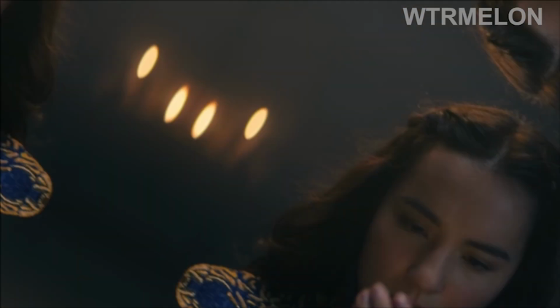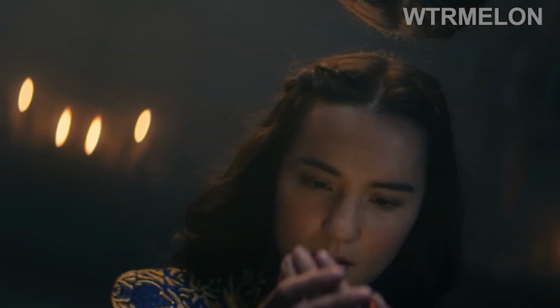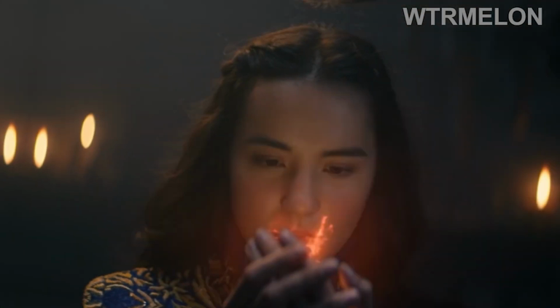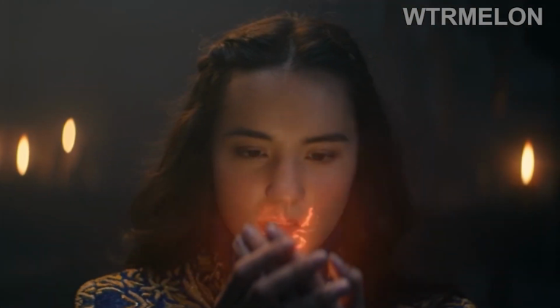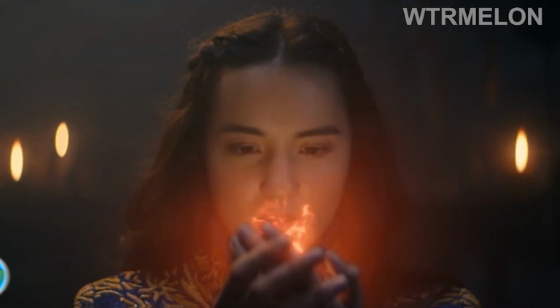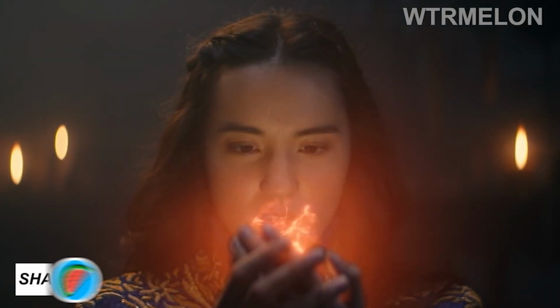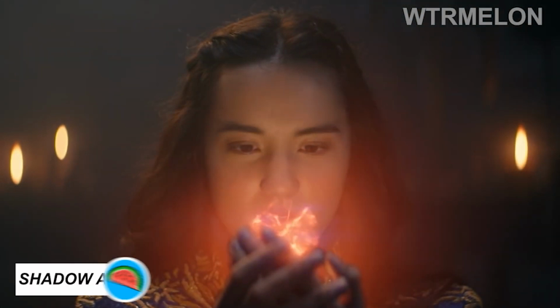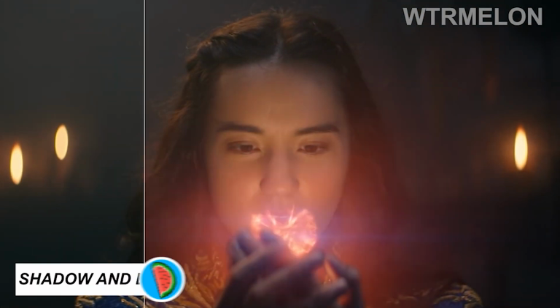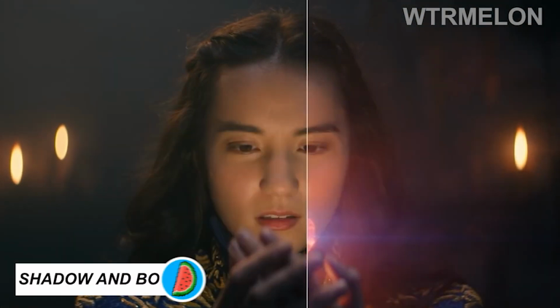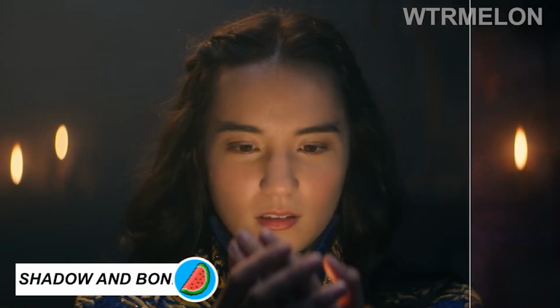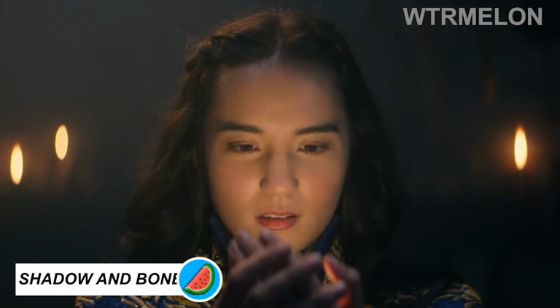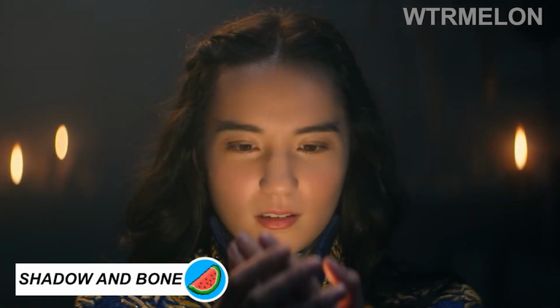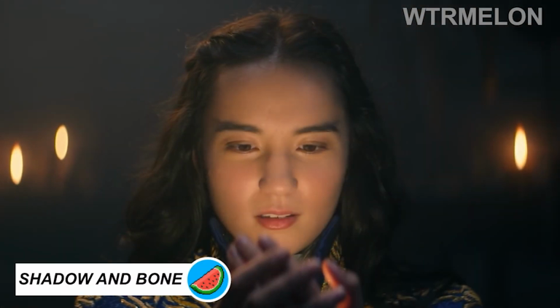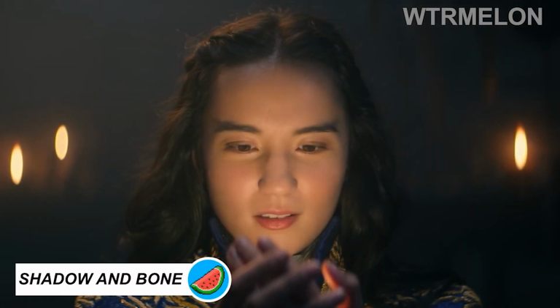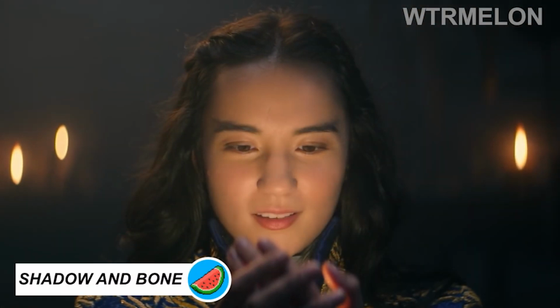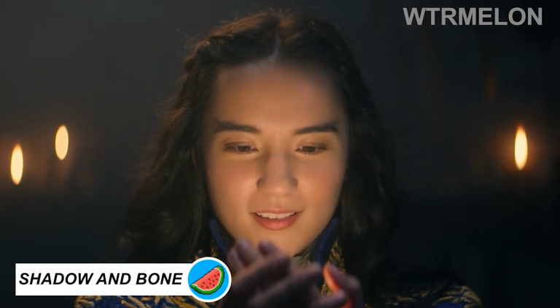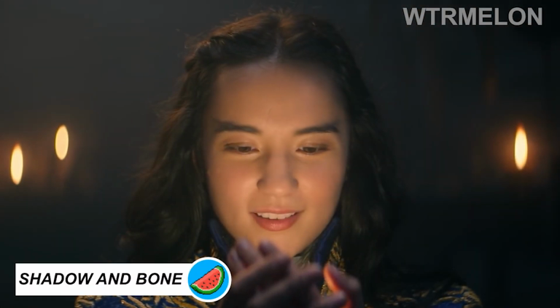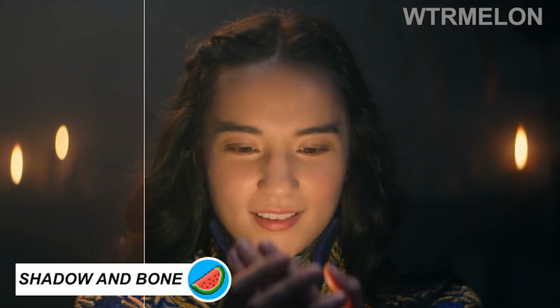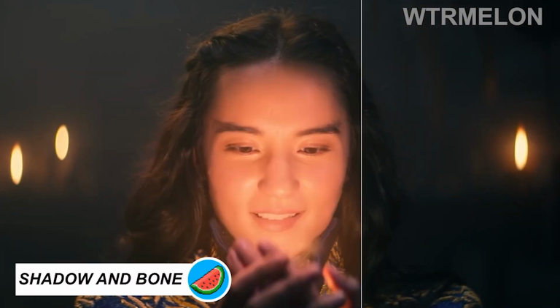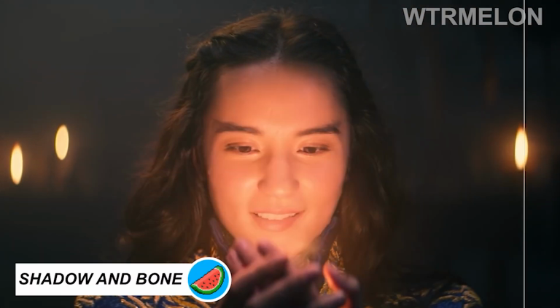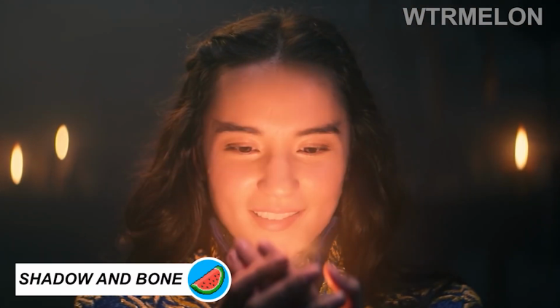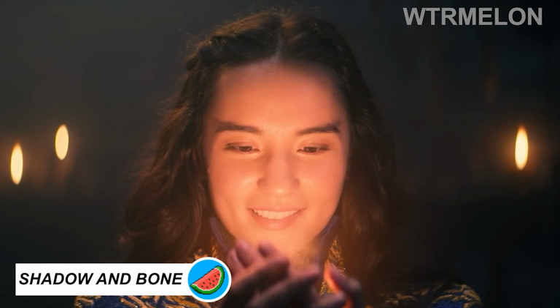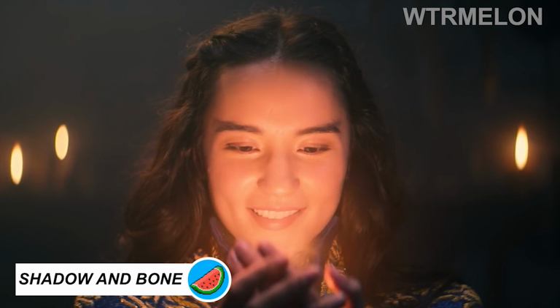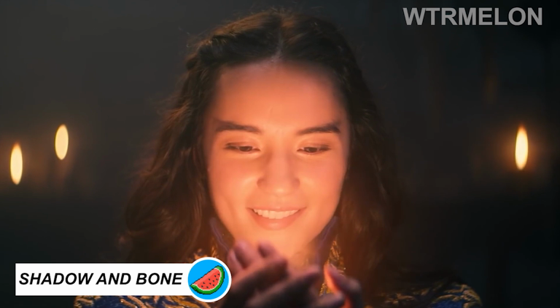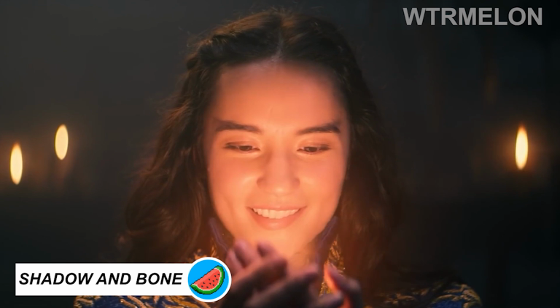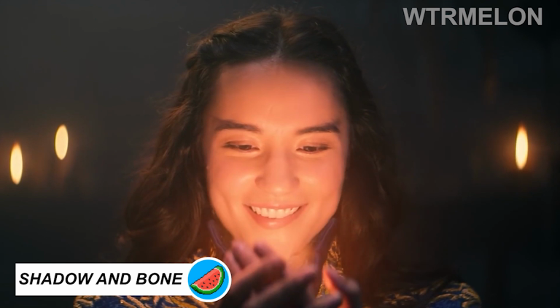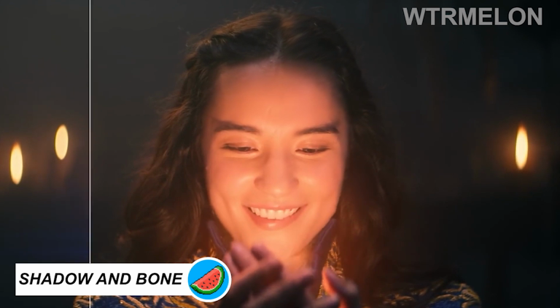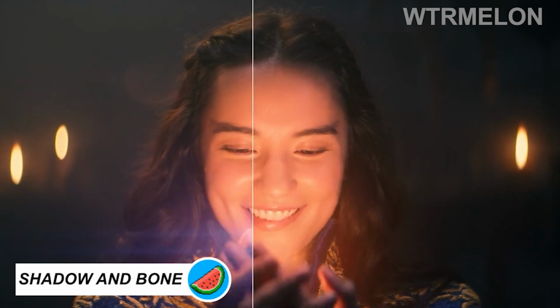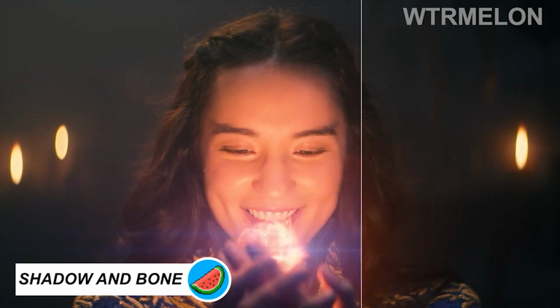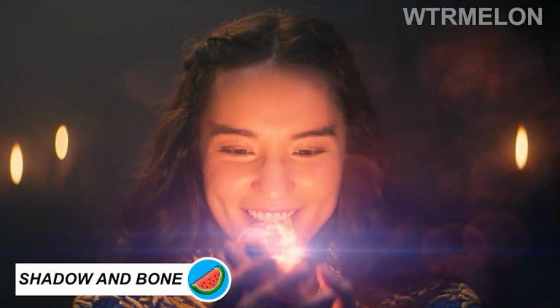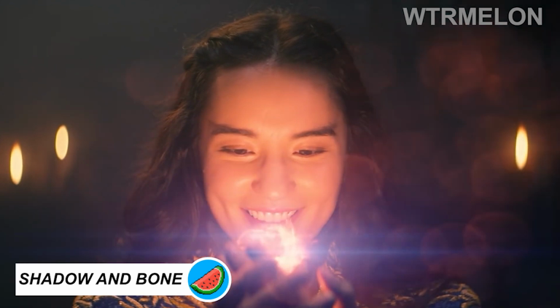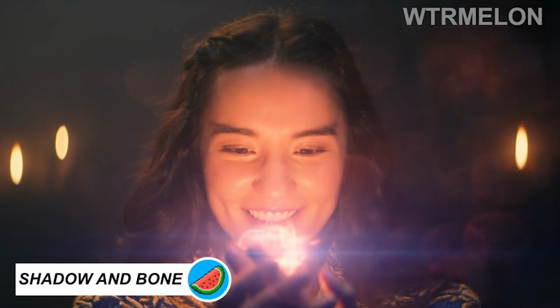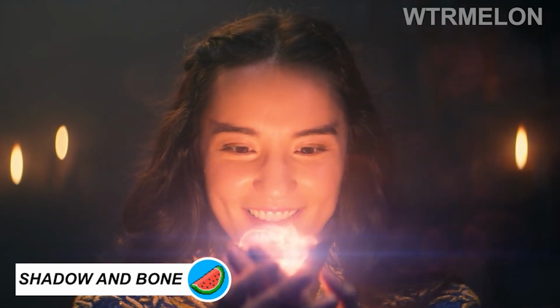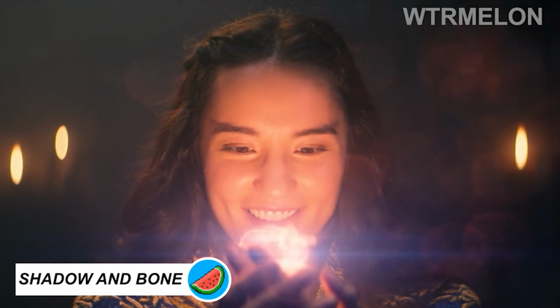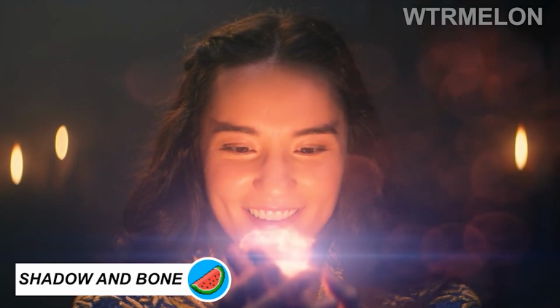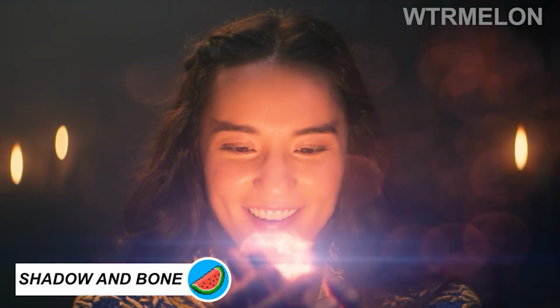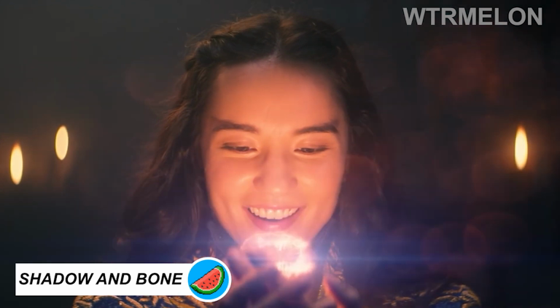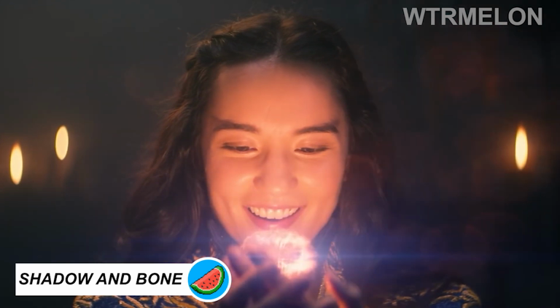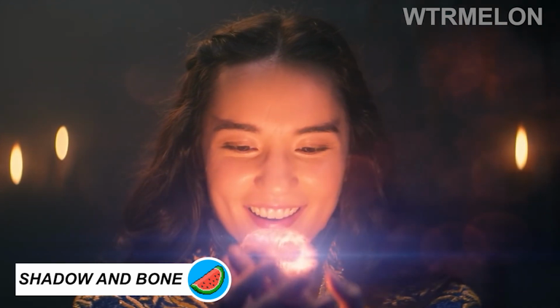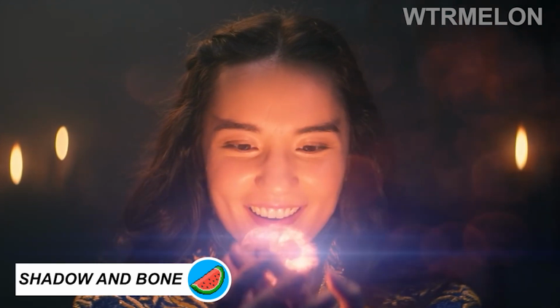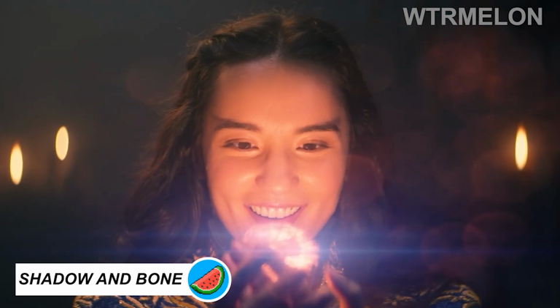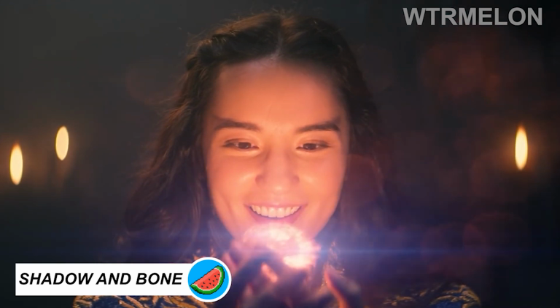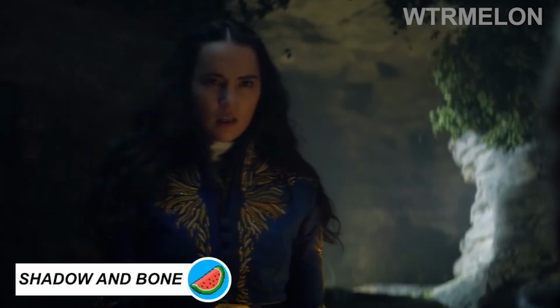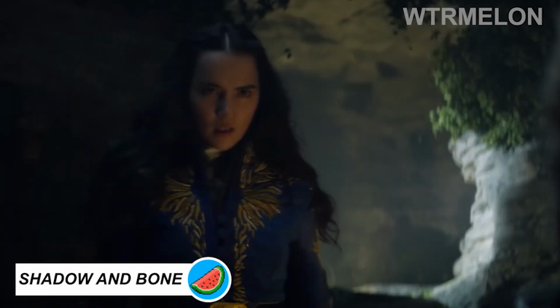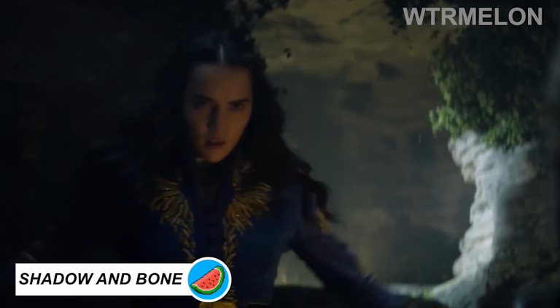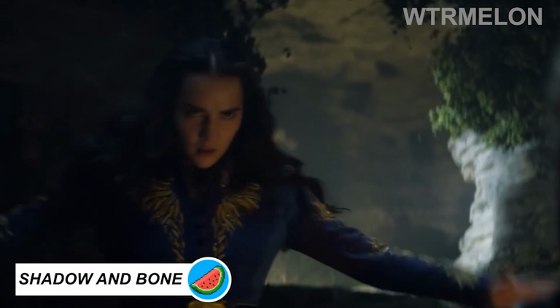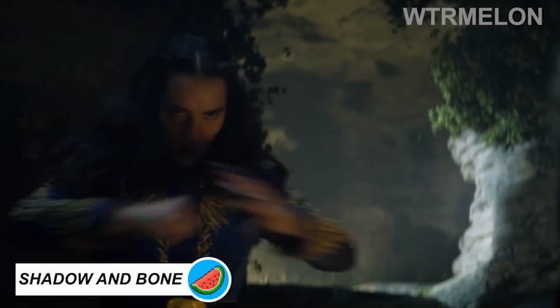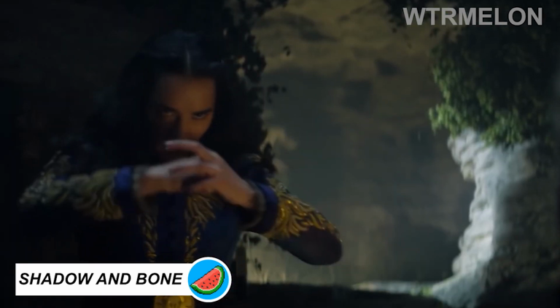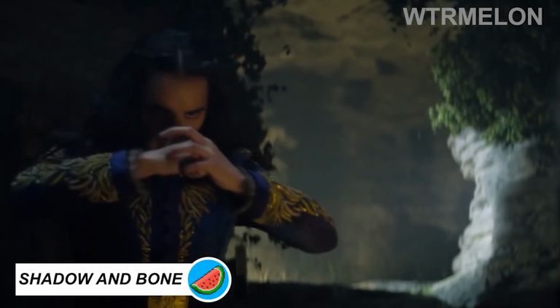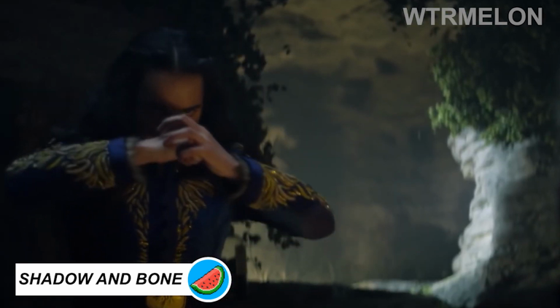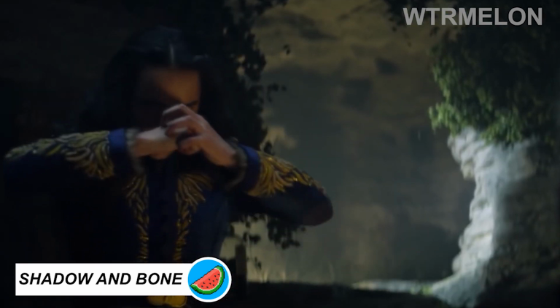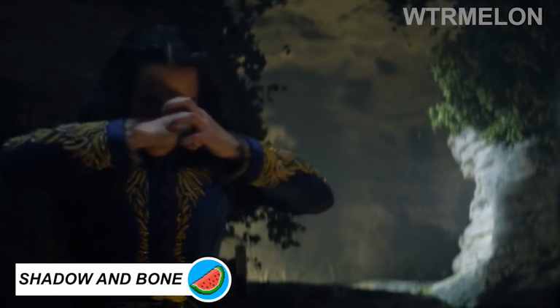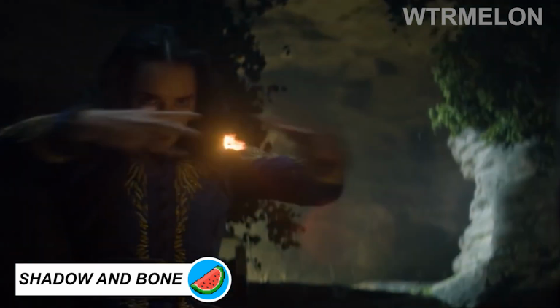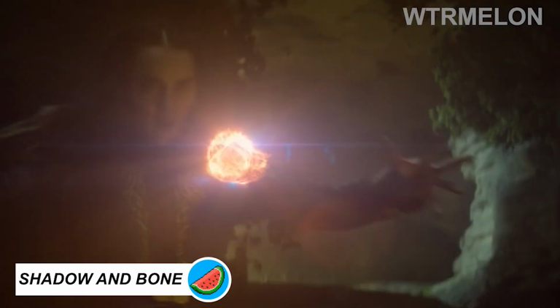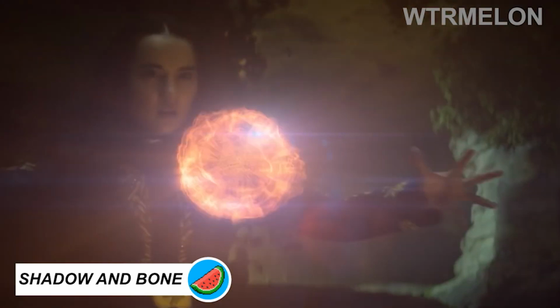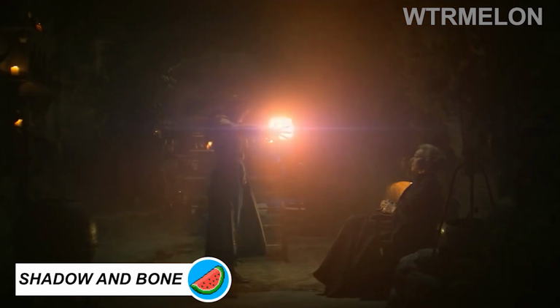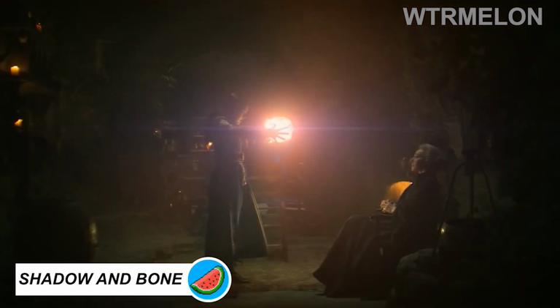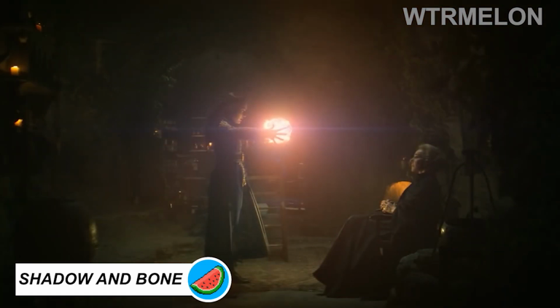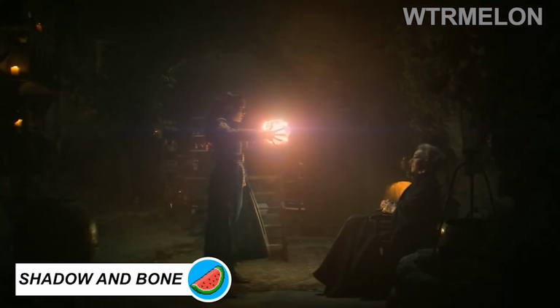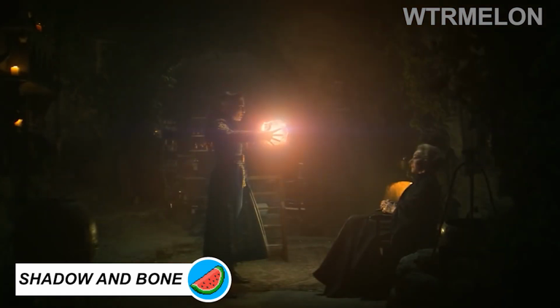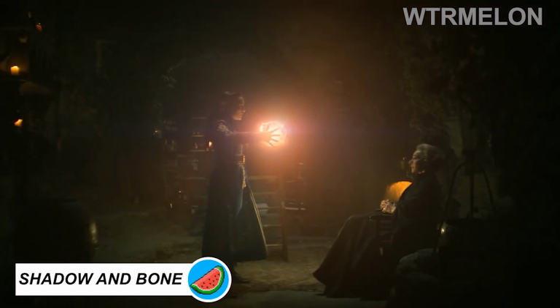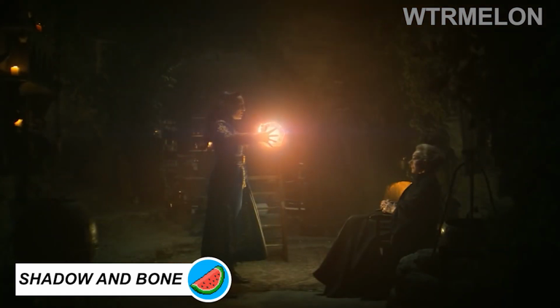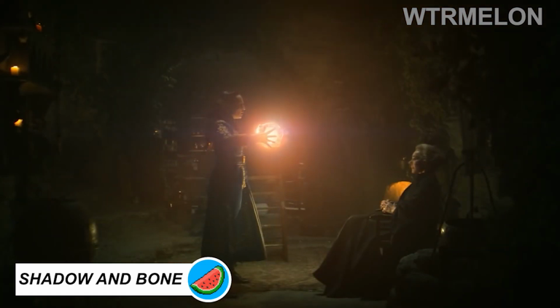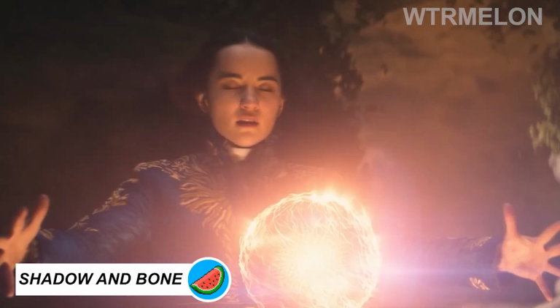Working on Netflix's series Shadow and Bone's visual aesthetic, the VFX team made everything feel like a live-action anime.